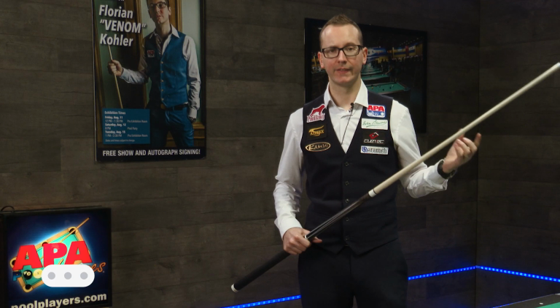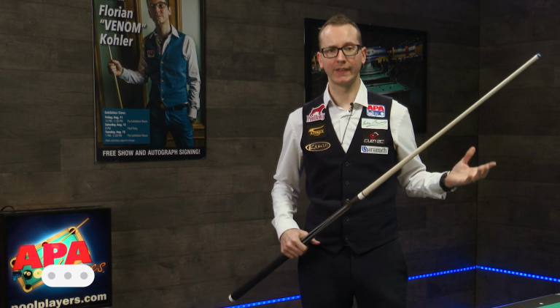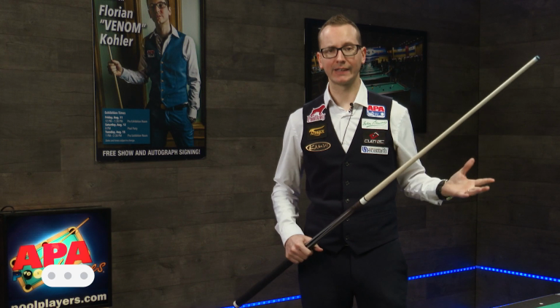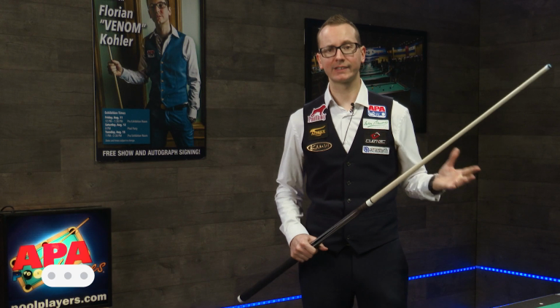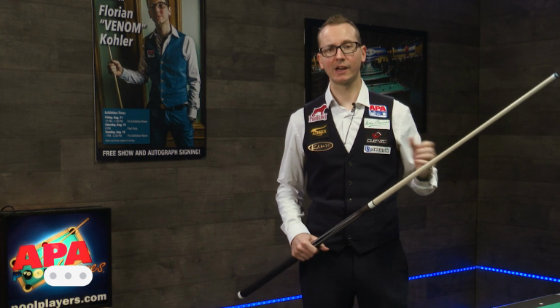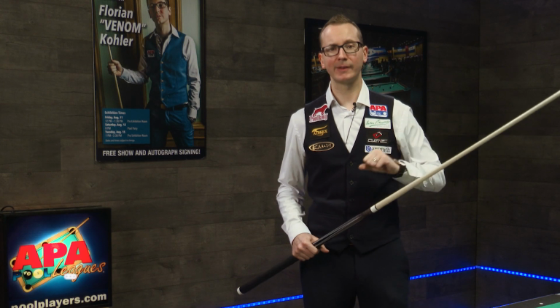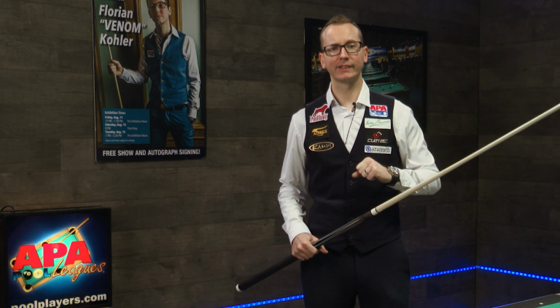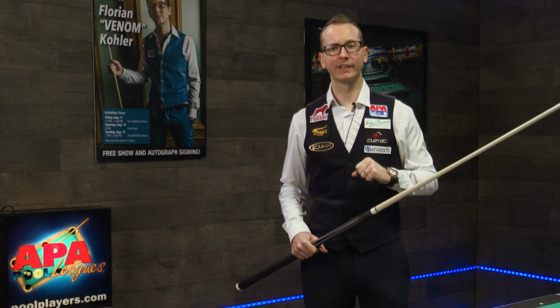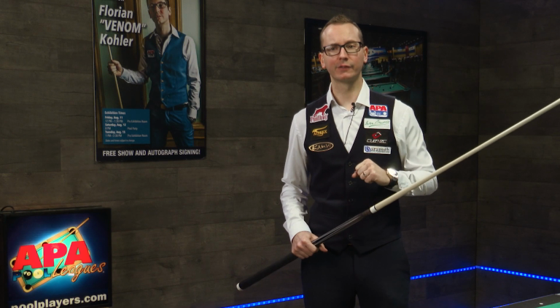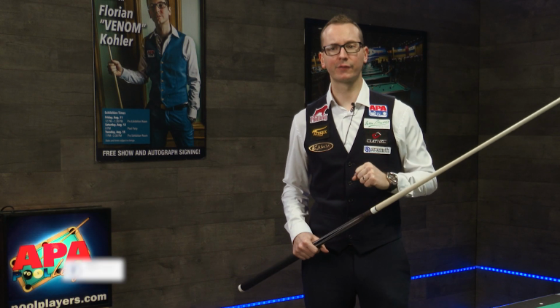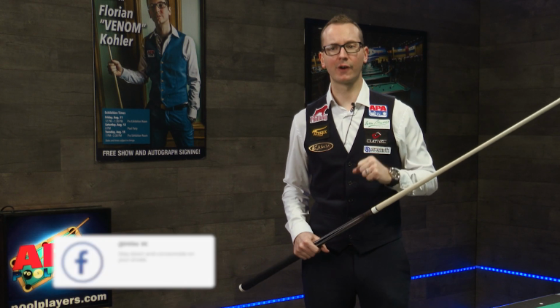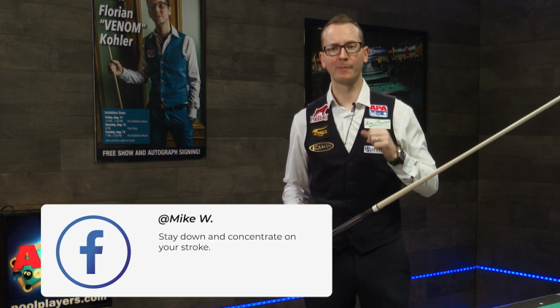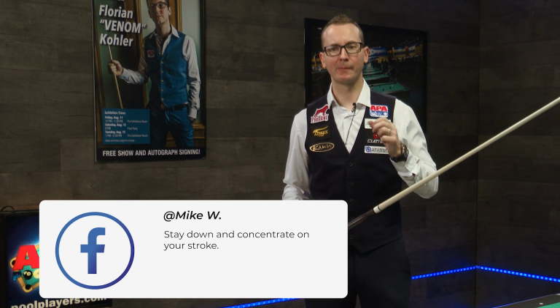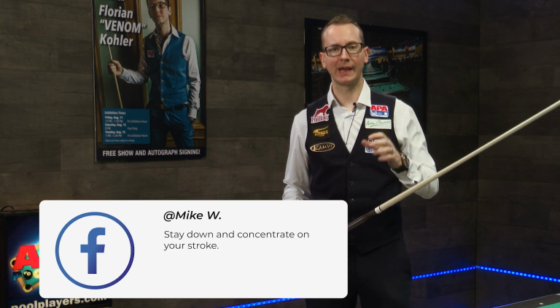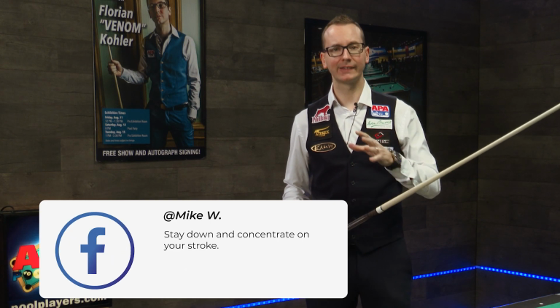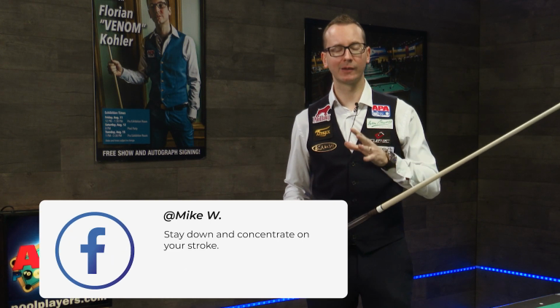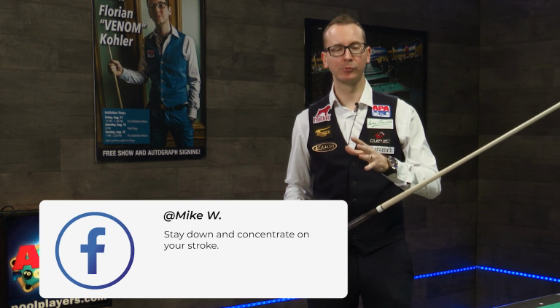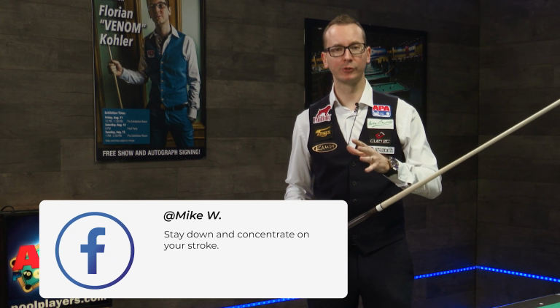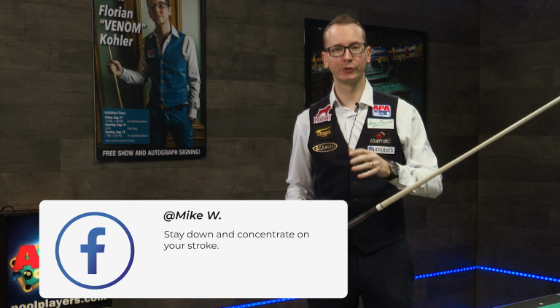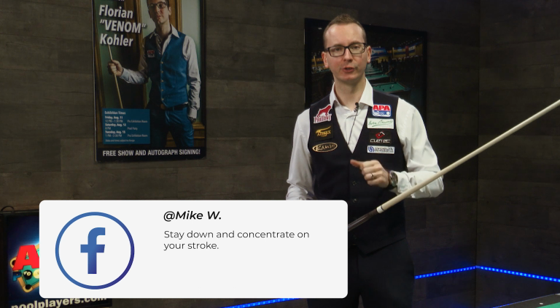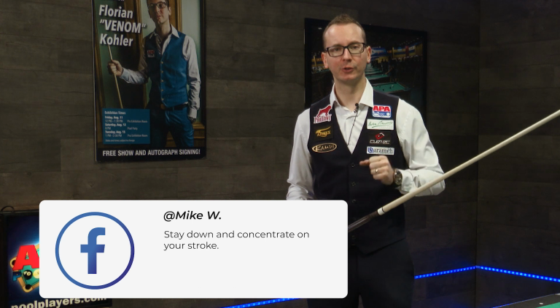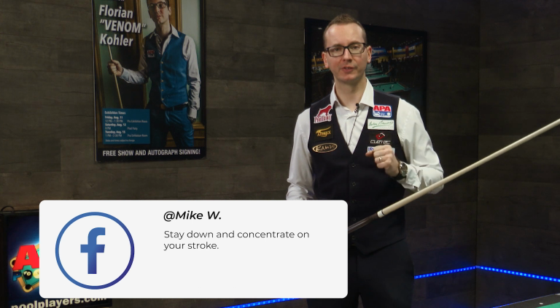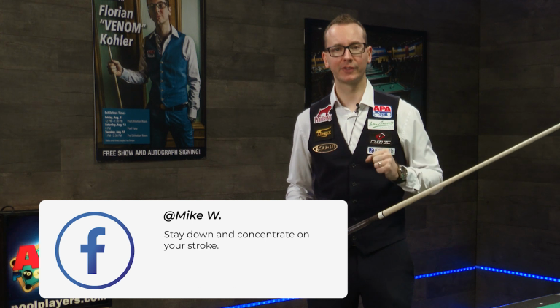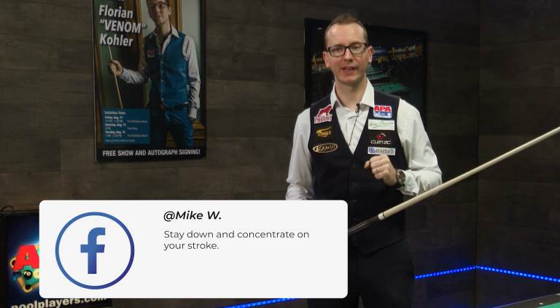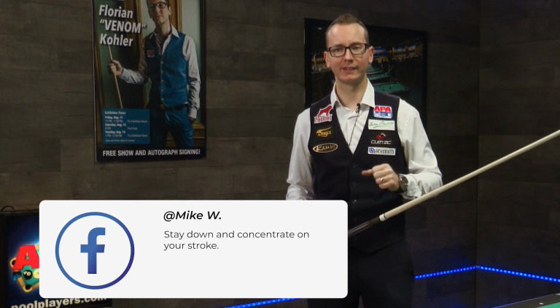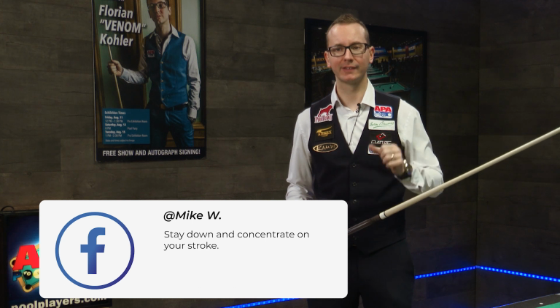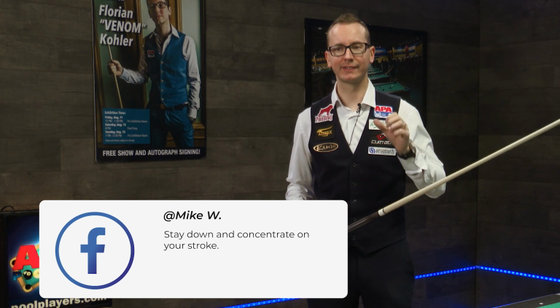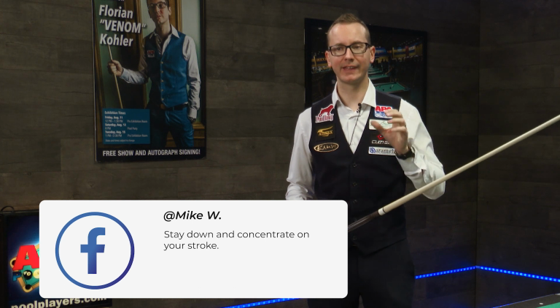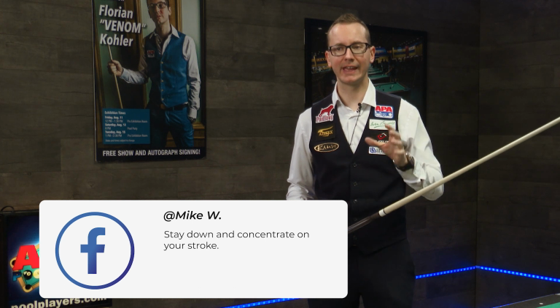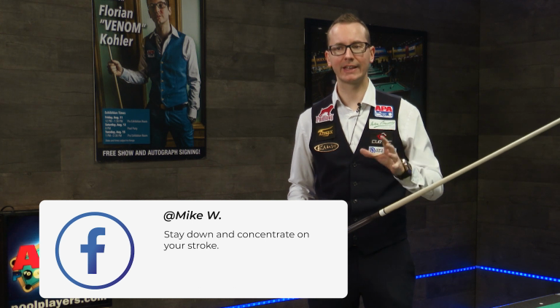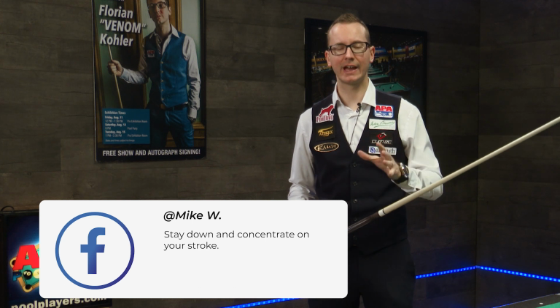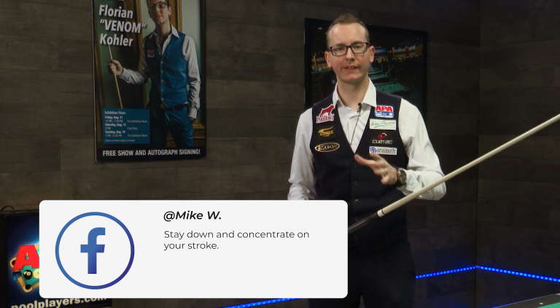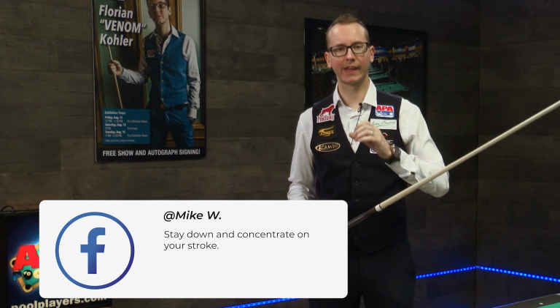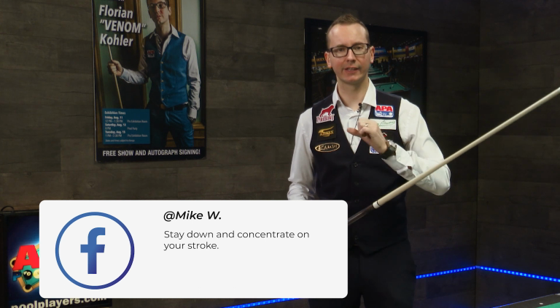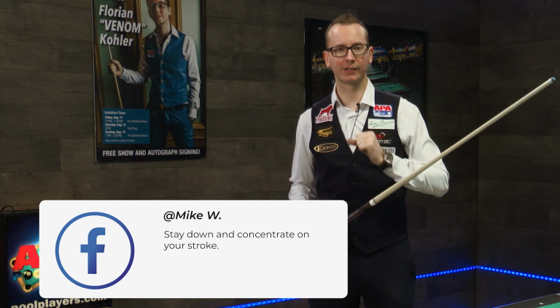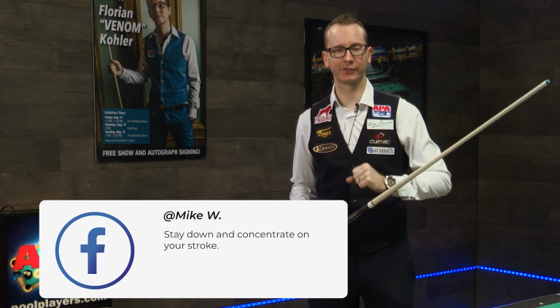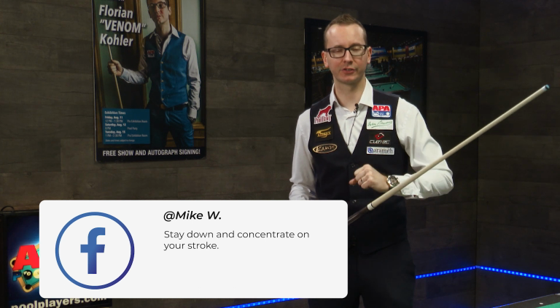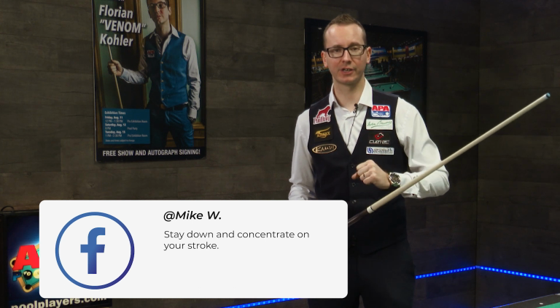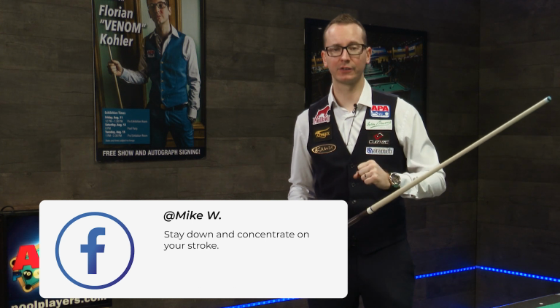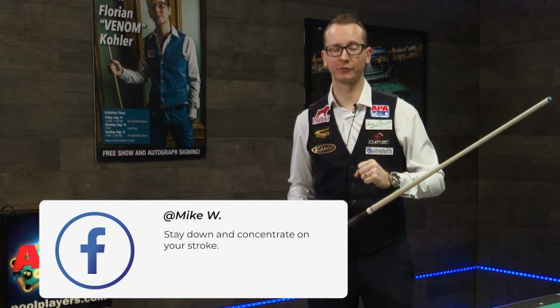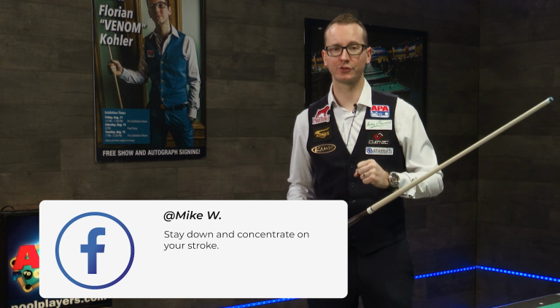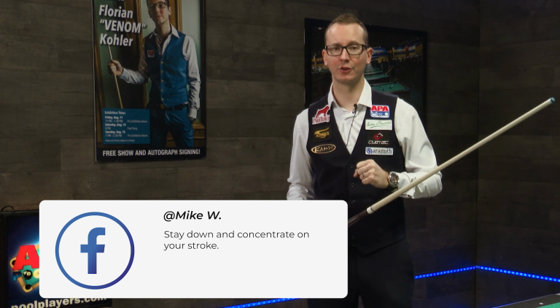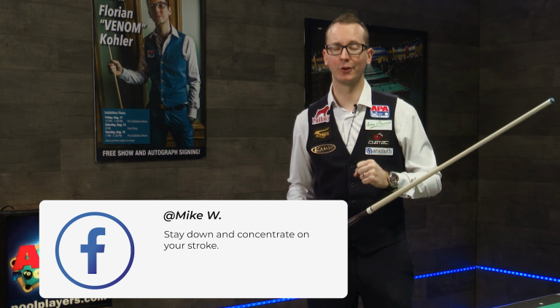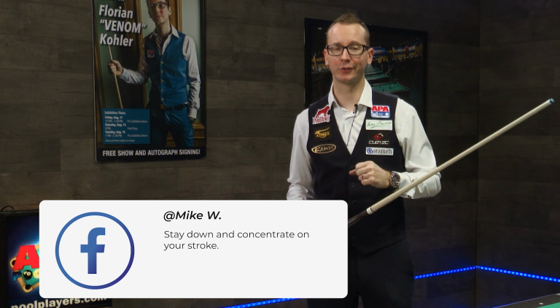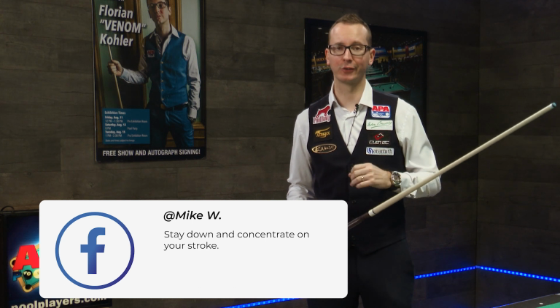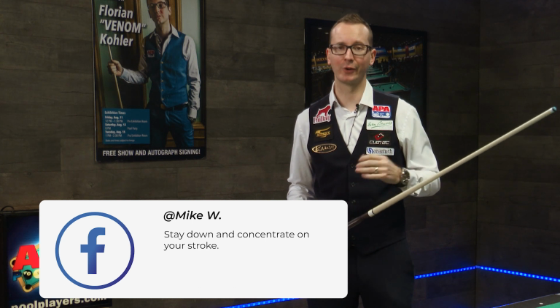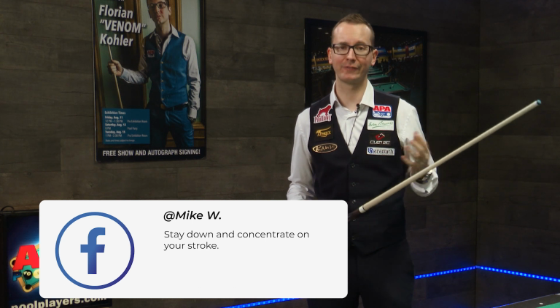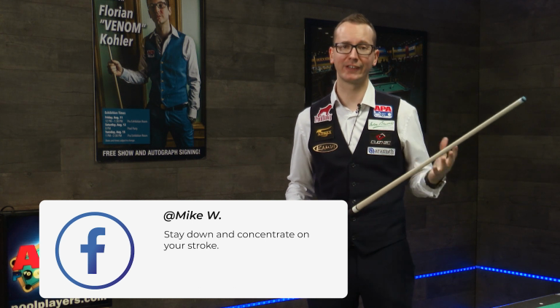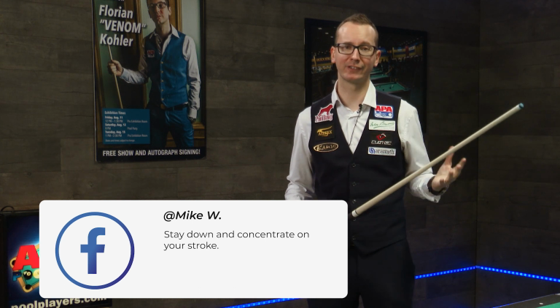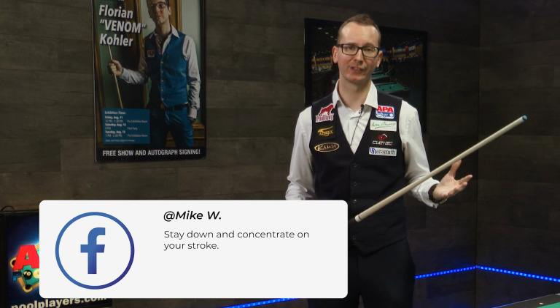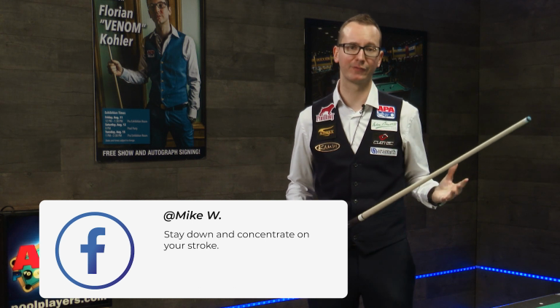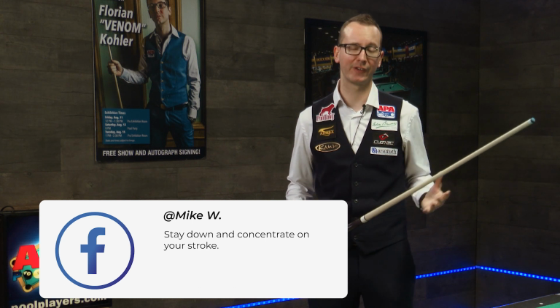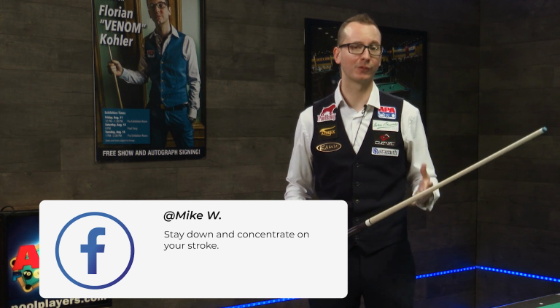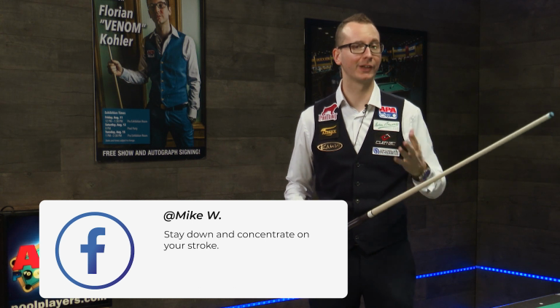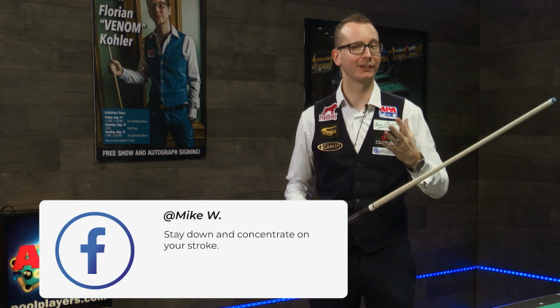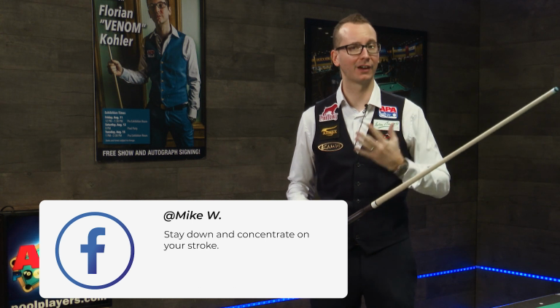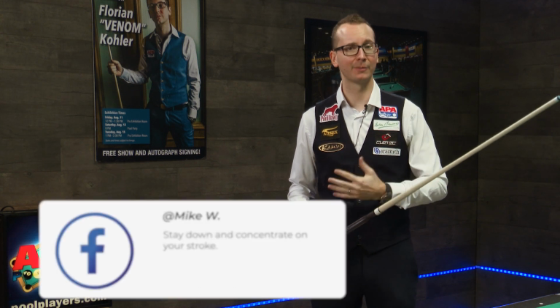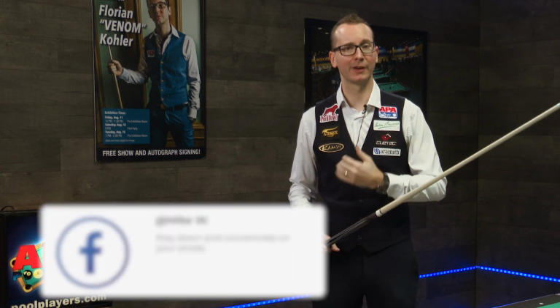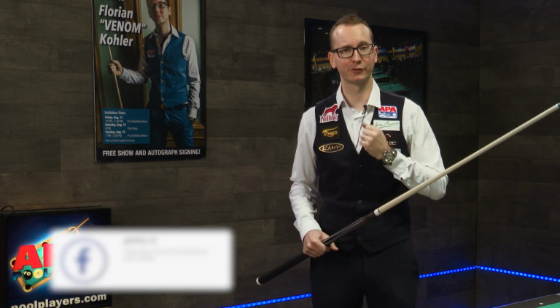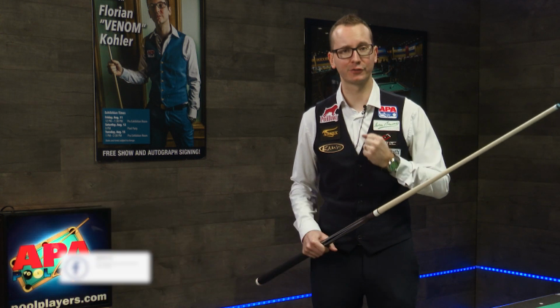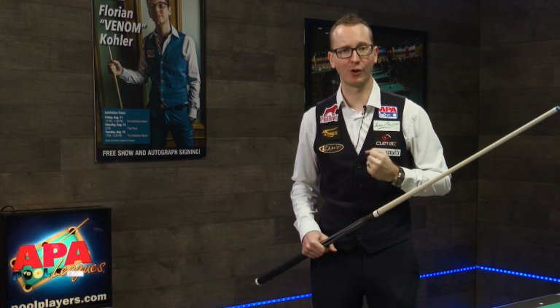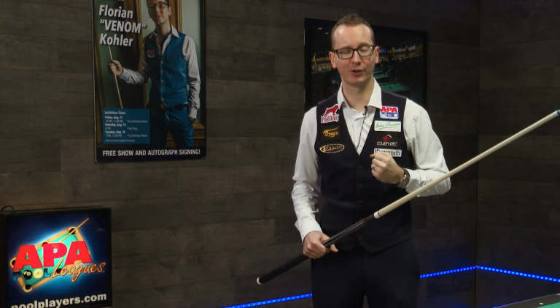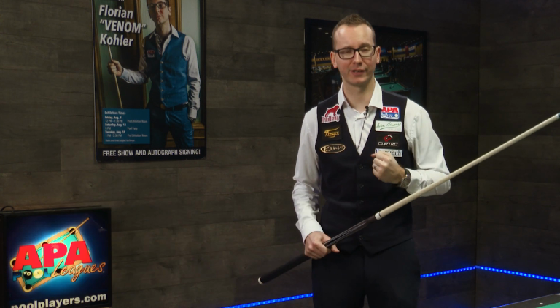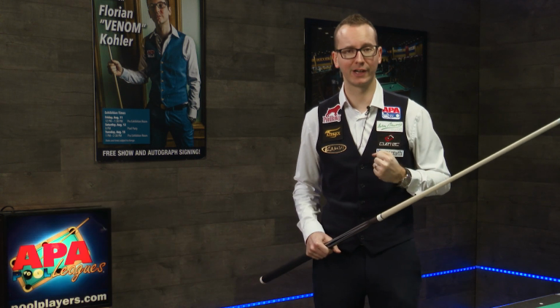The next comment is from Mike W who said: stay down and concentrate on the stroke. So I think it's only fair we talk about the stroke now.